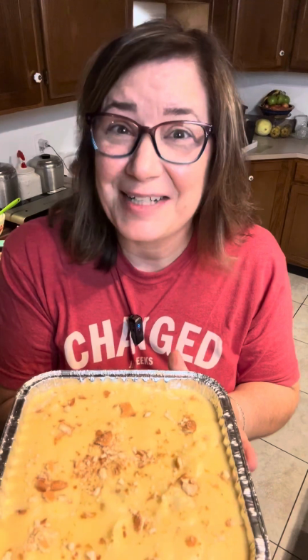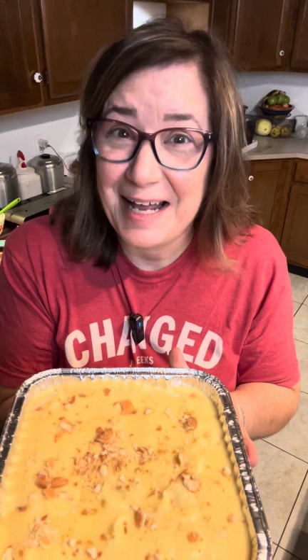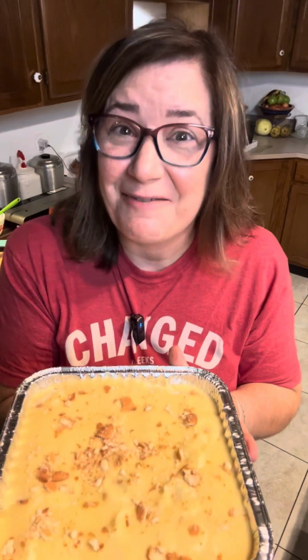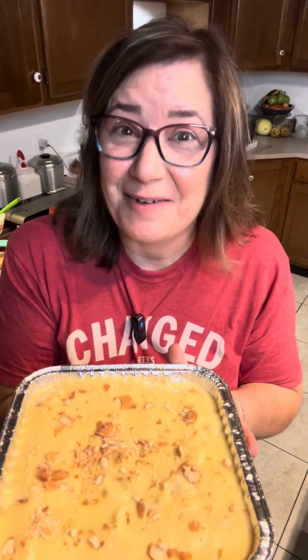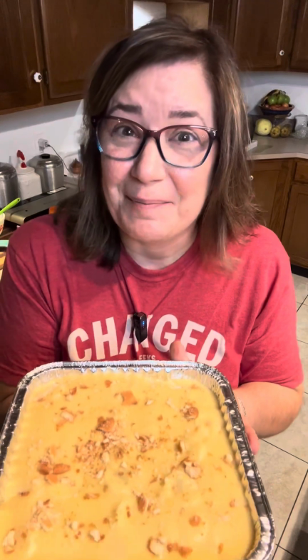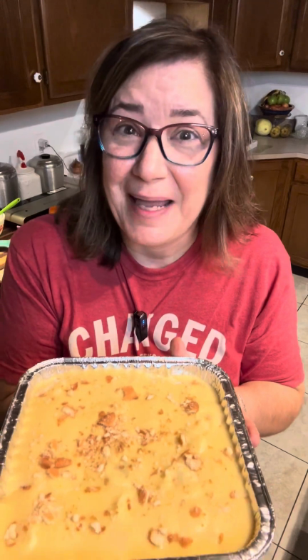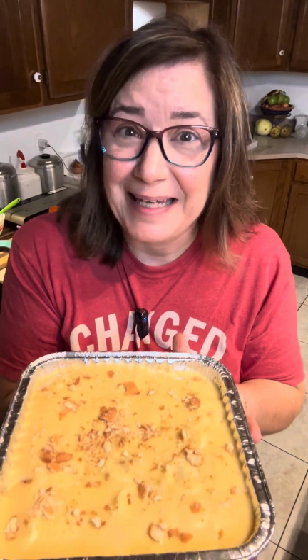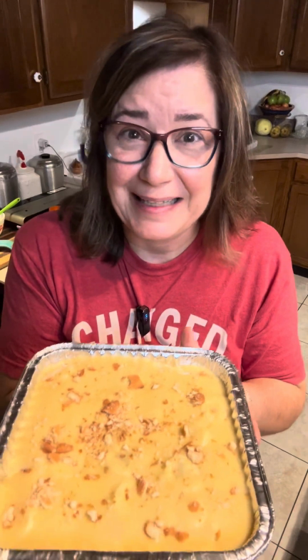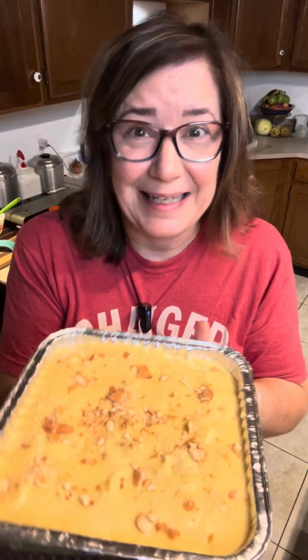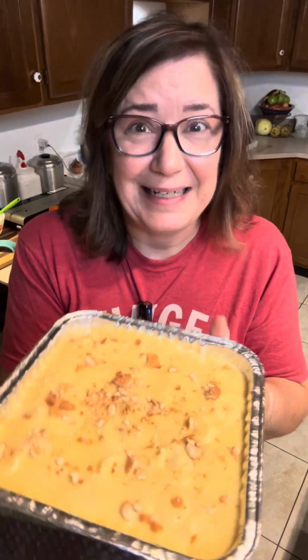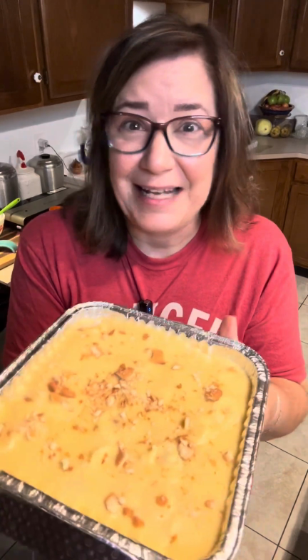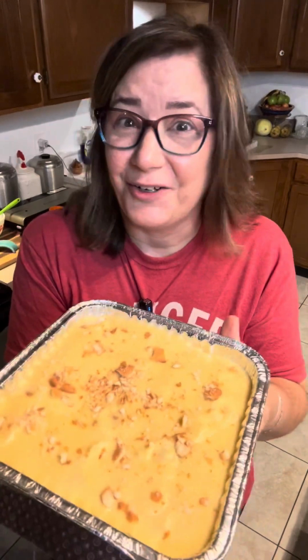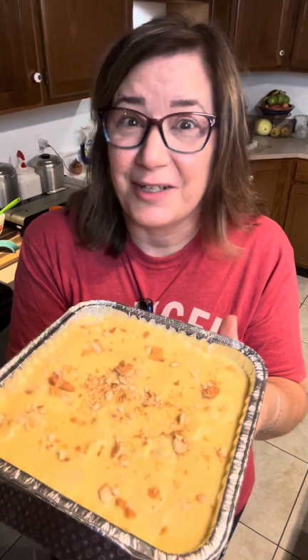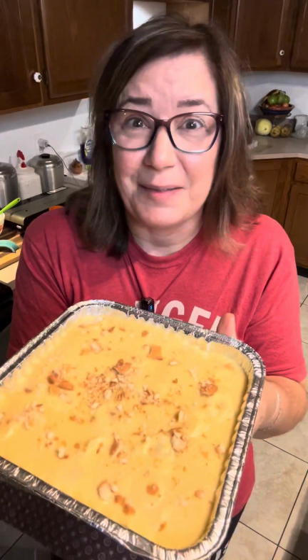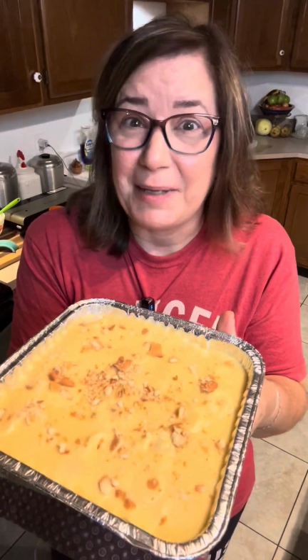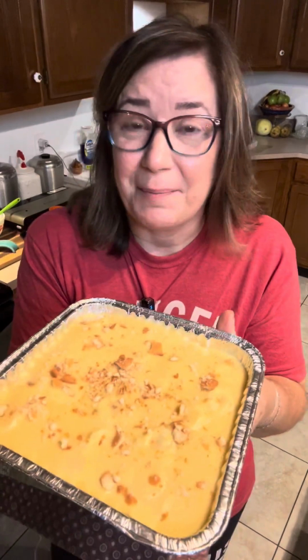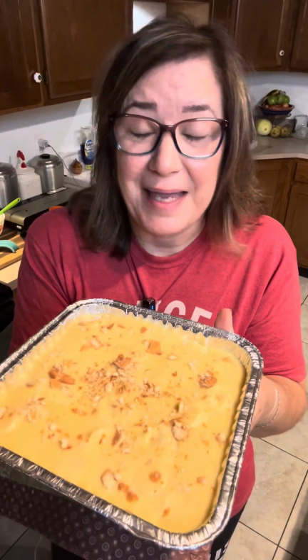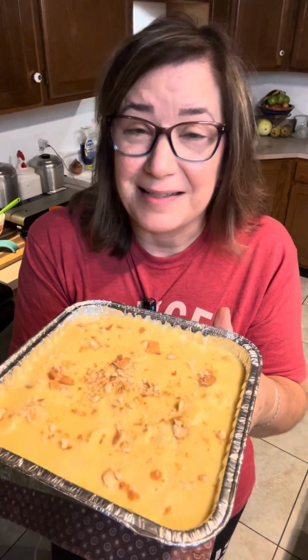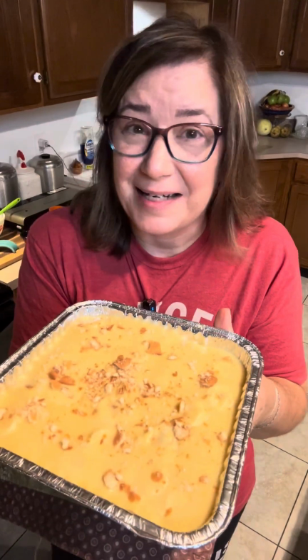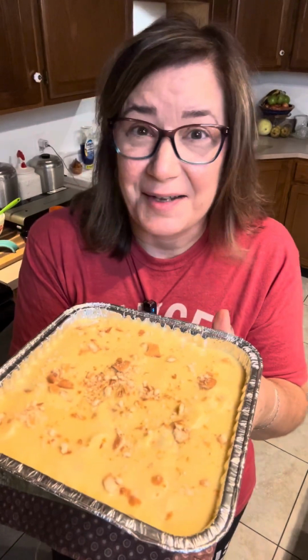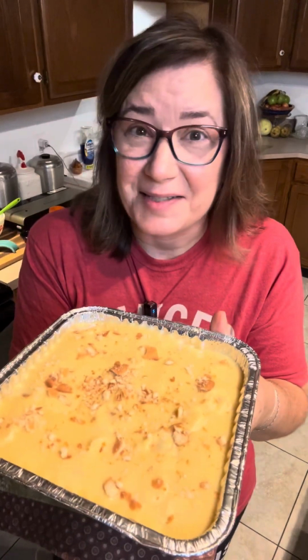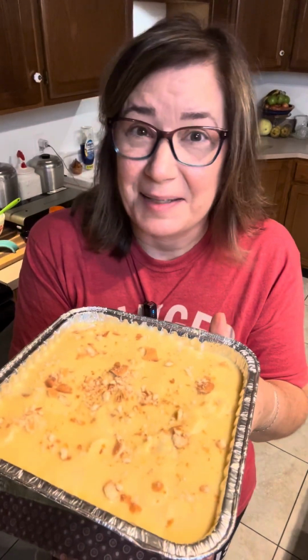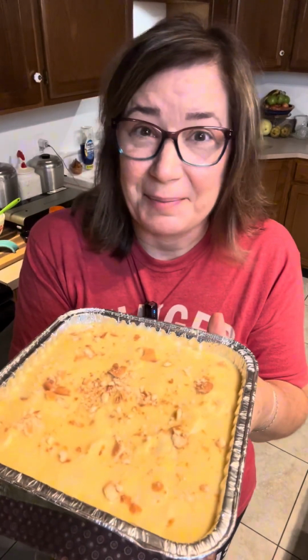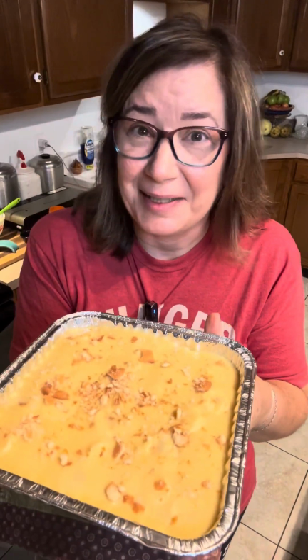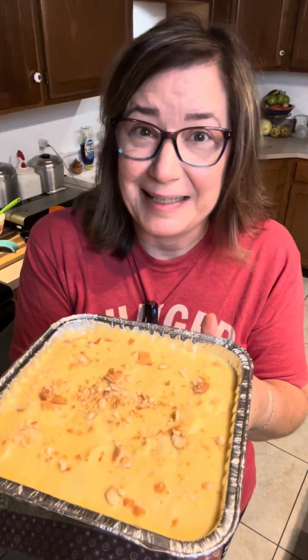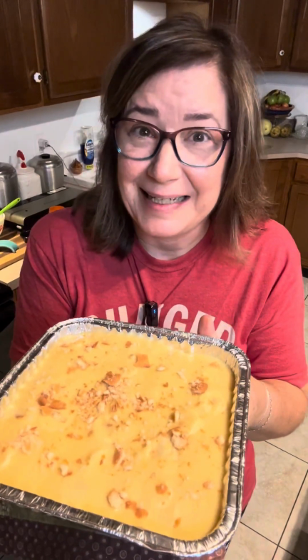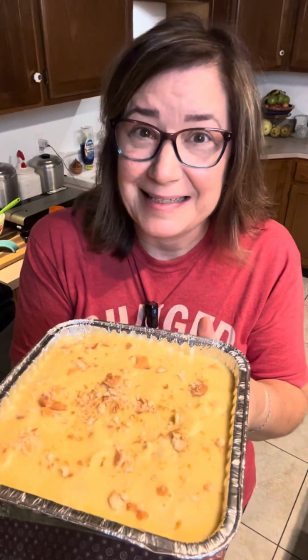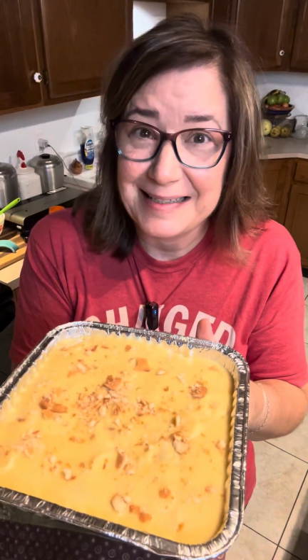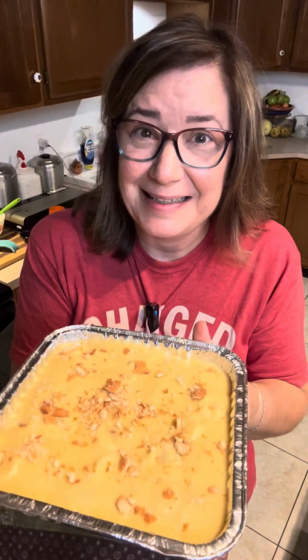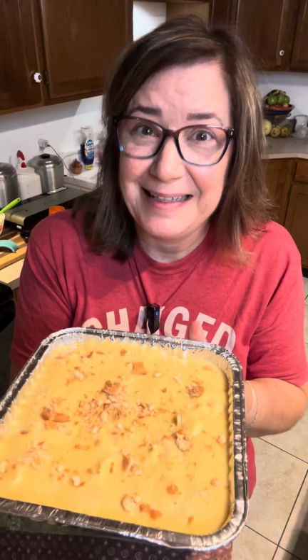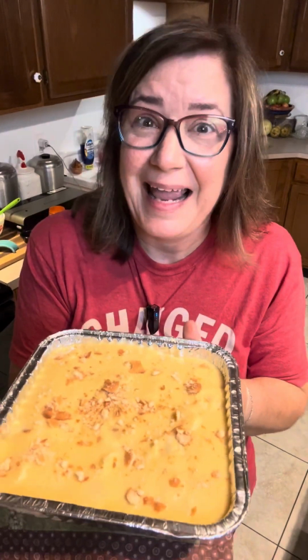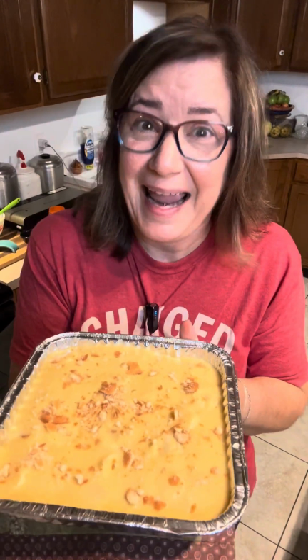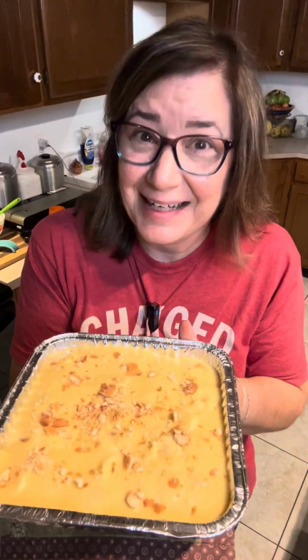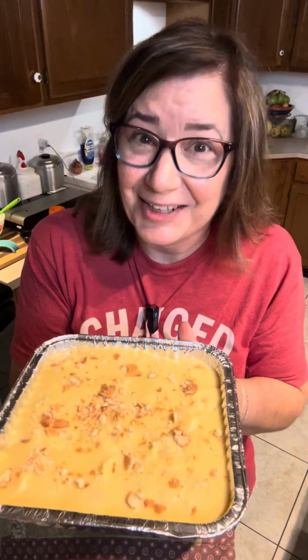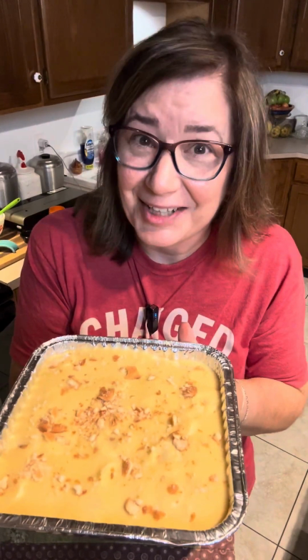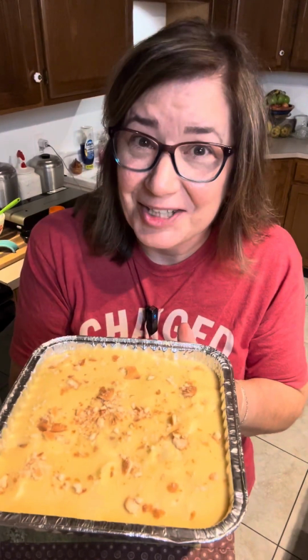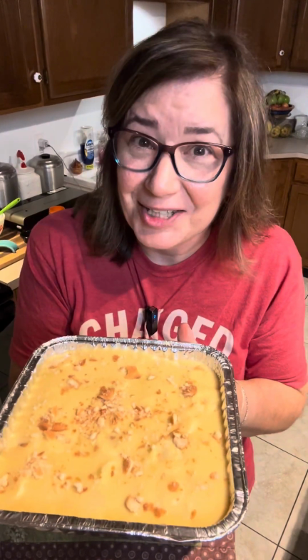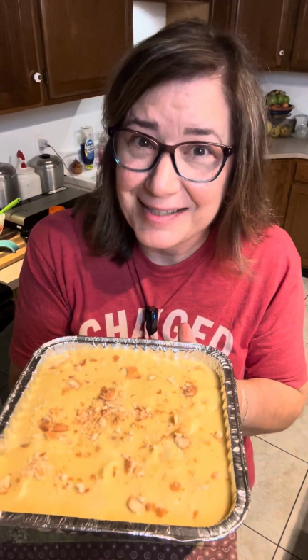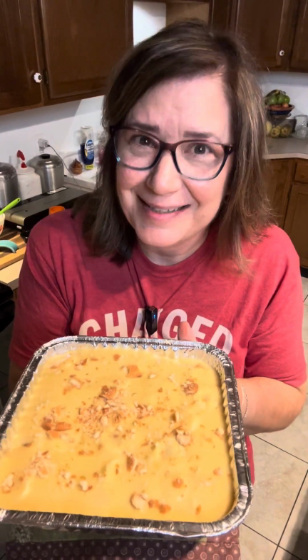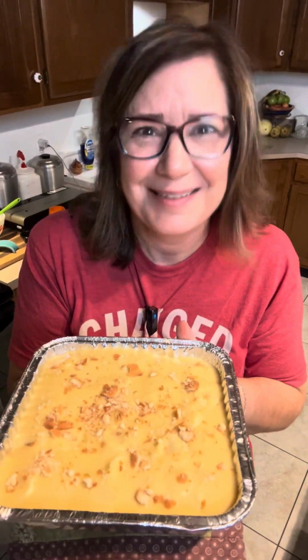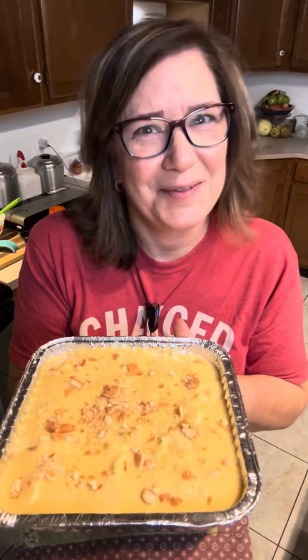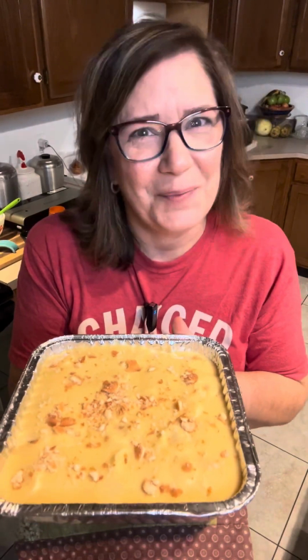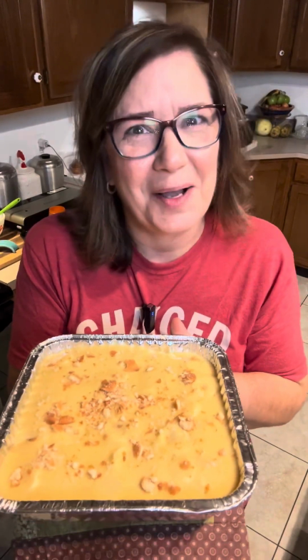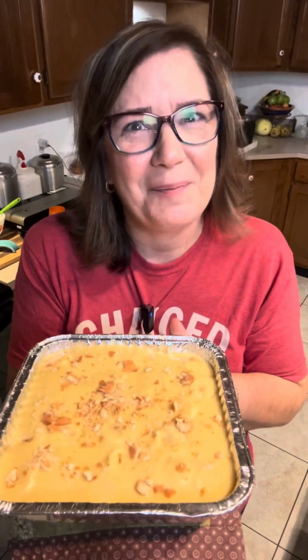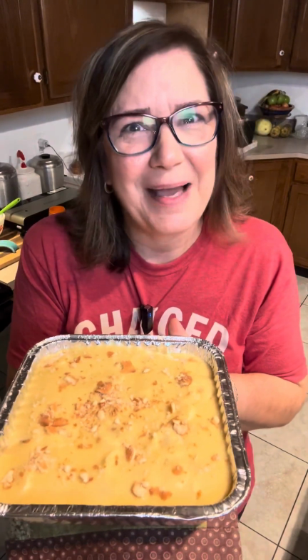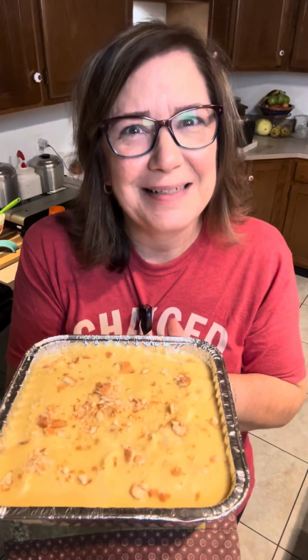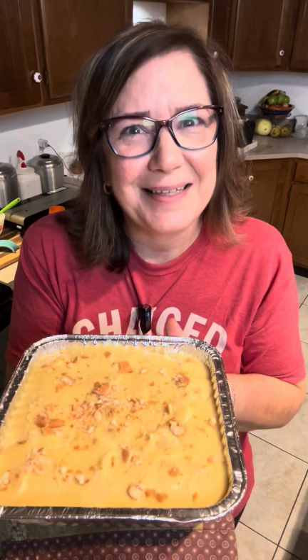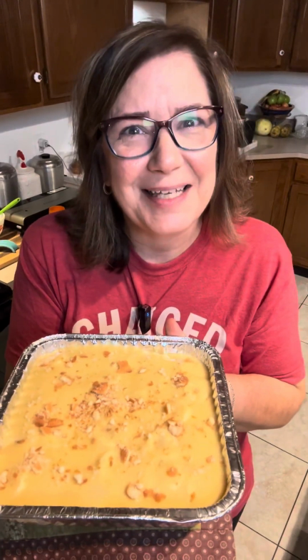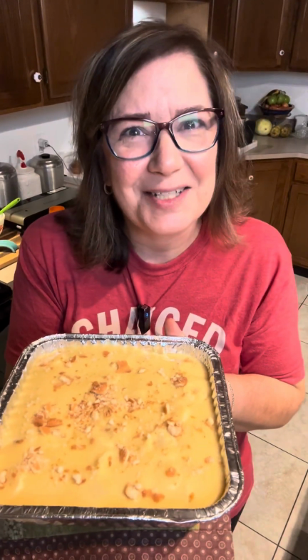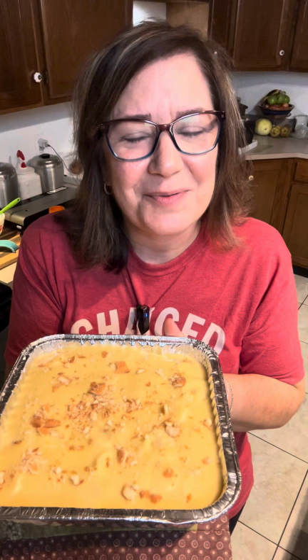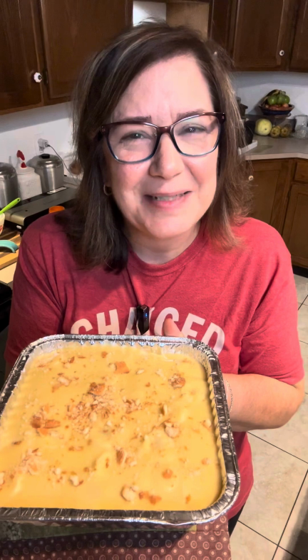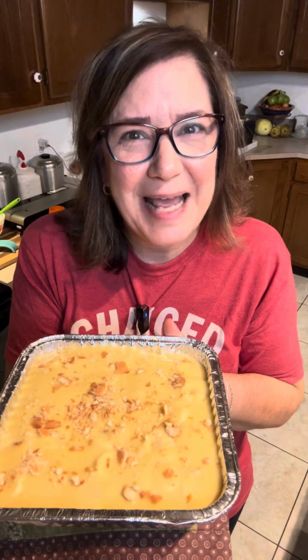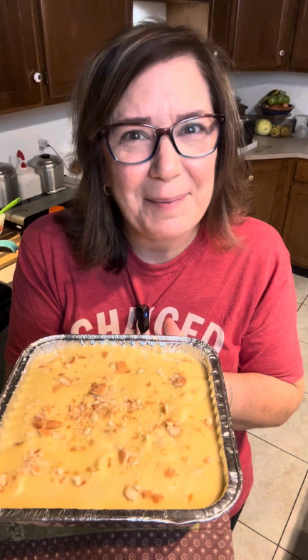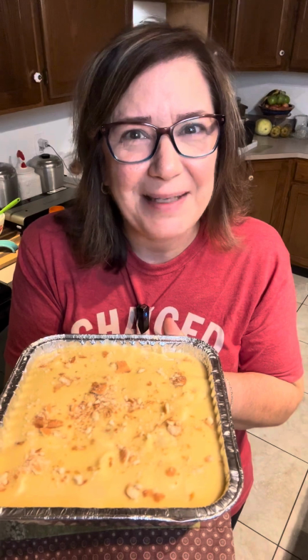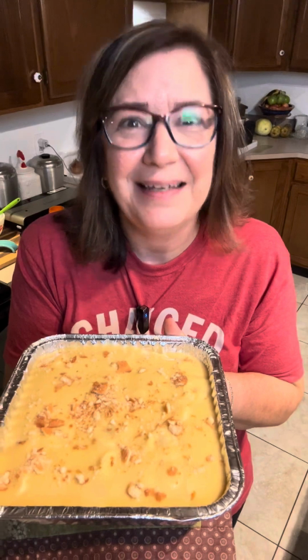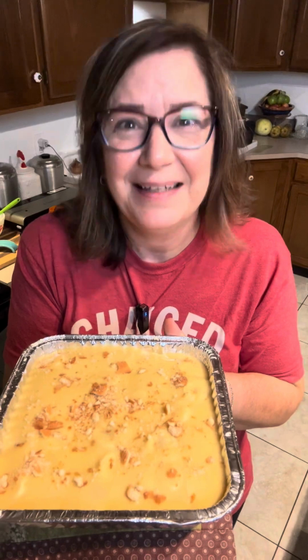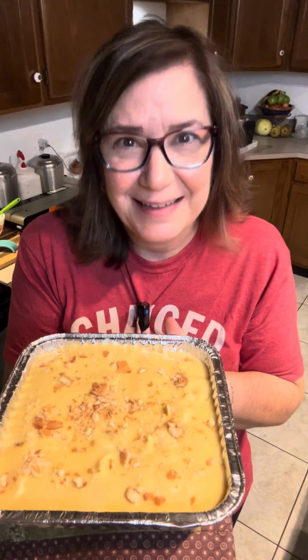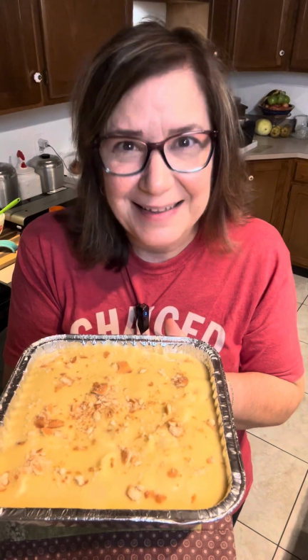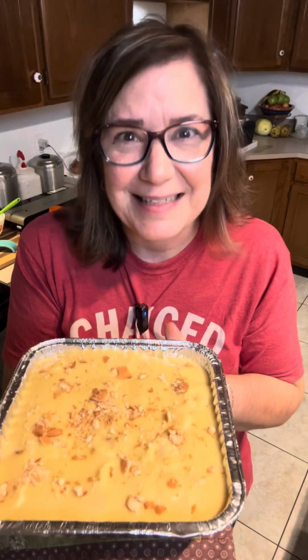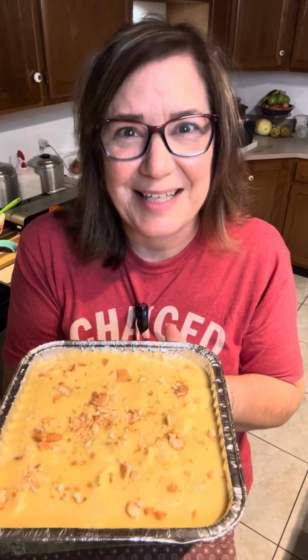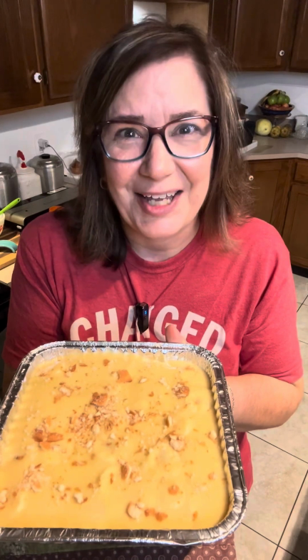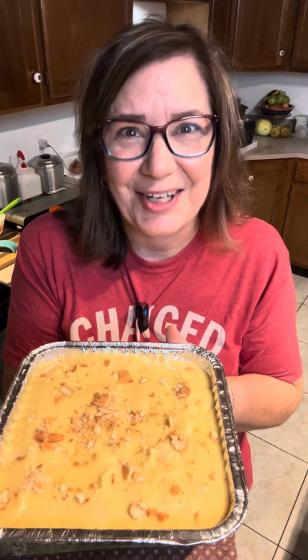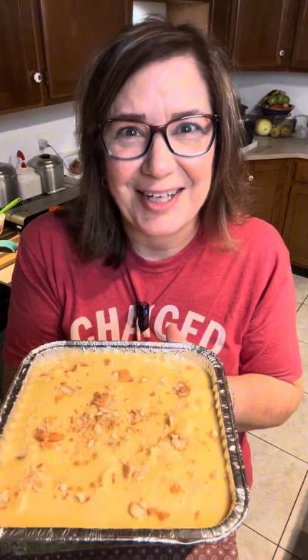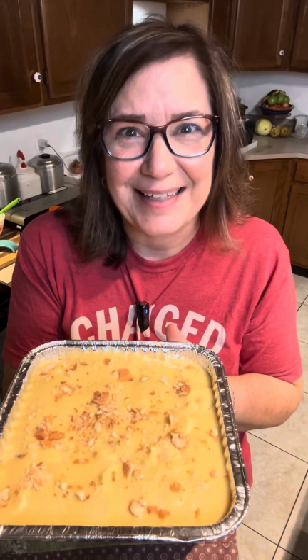You're going to have fun making it and you're going to be amazed at how simple it is and delicious. Welcome back to In the Kitchen with Tabby. Let's get cooking.